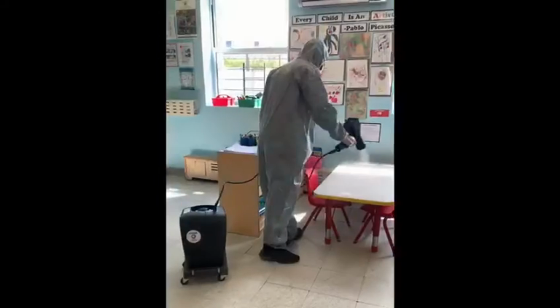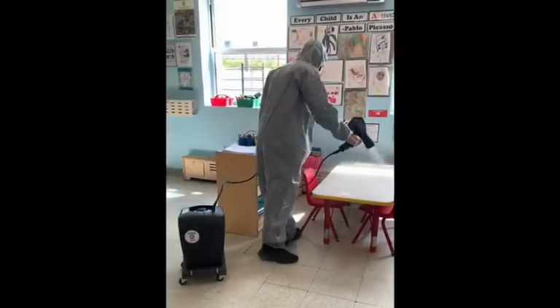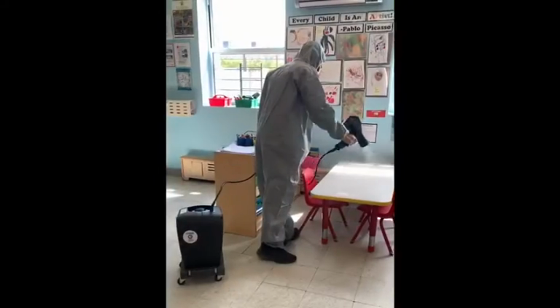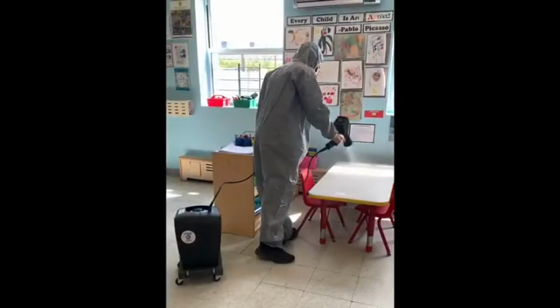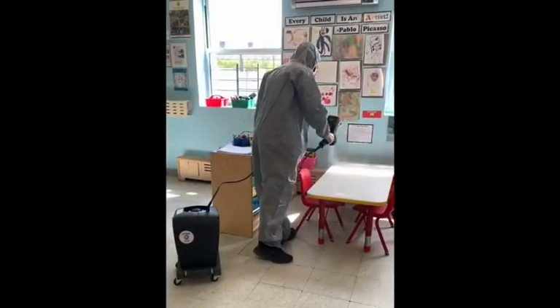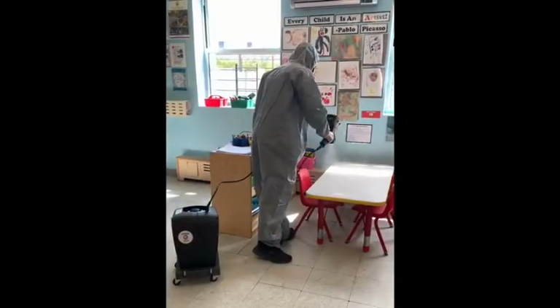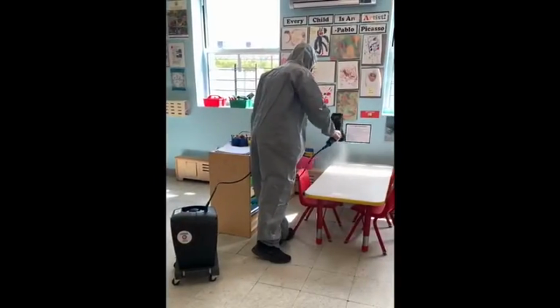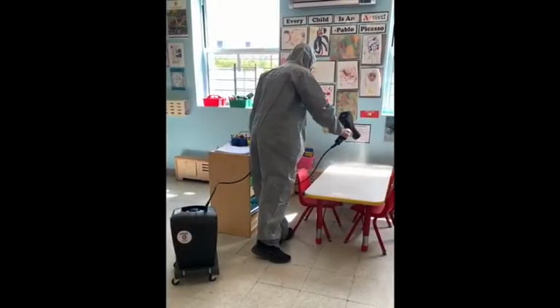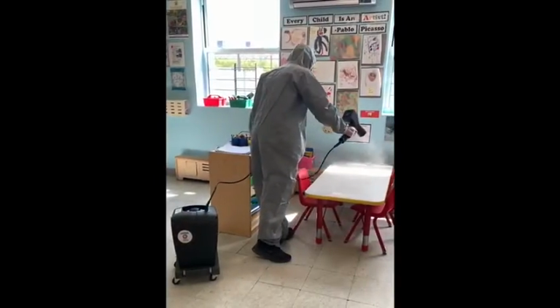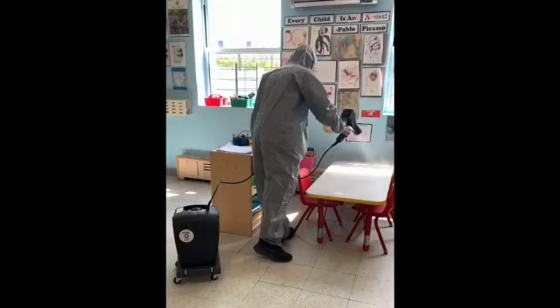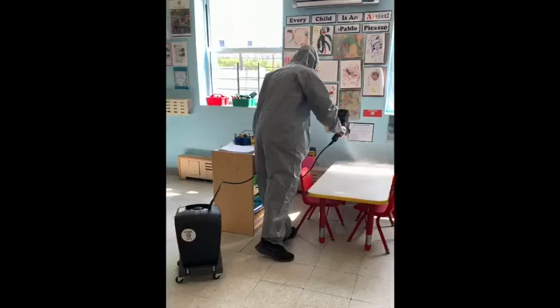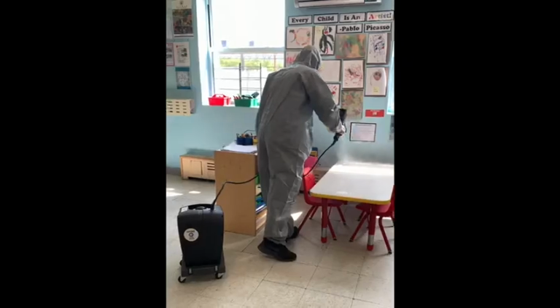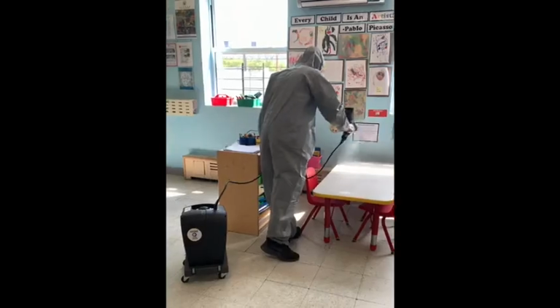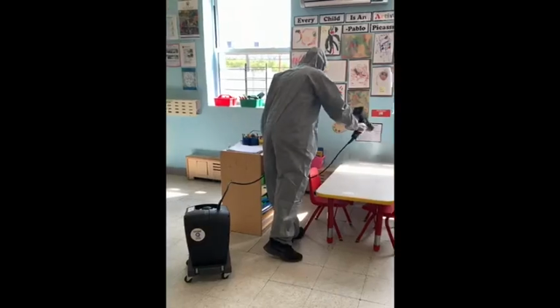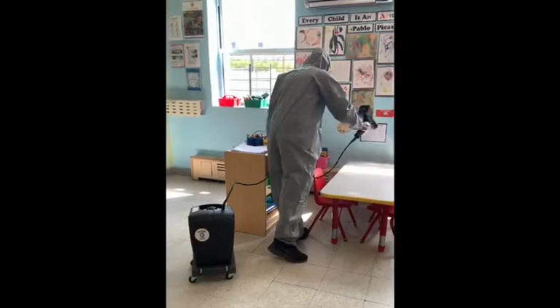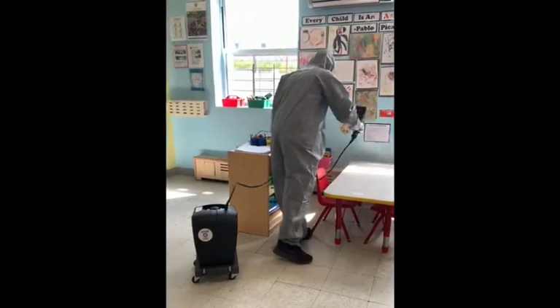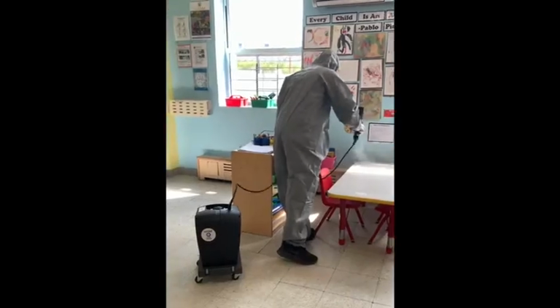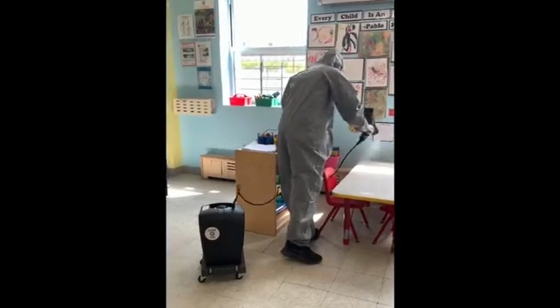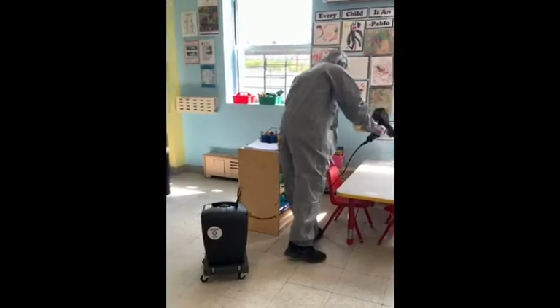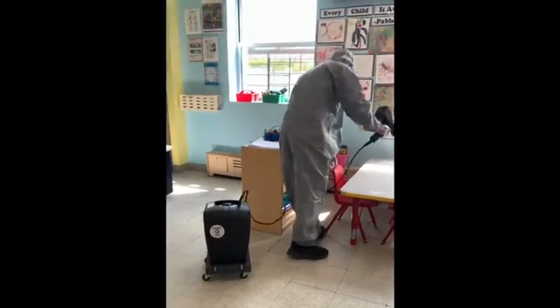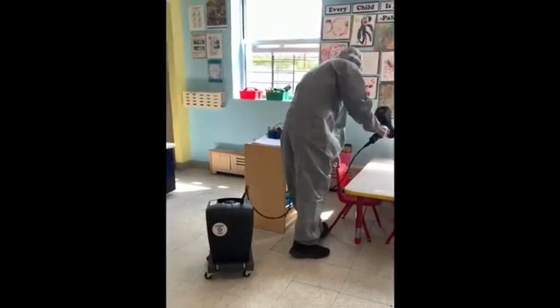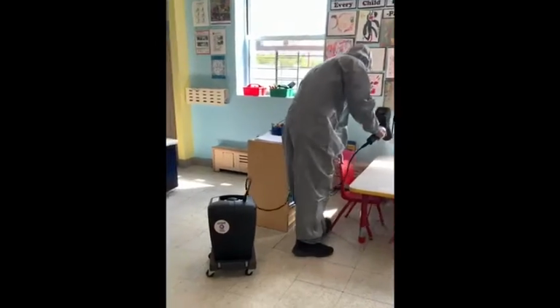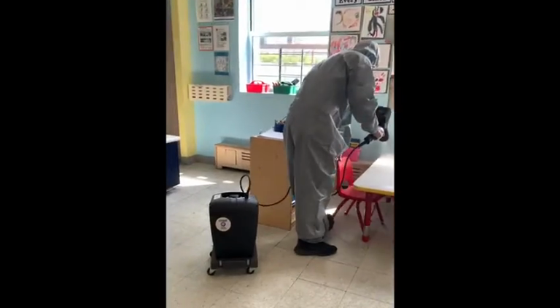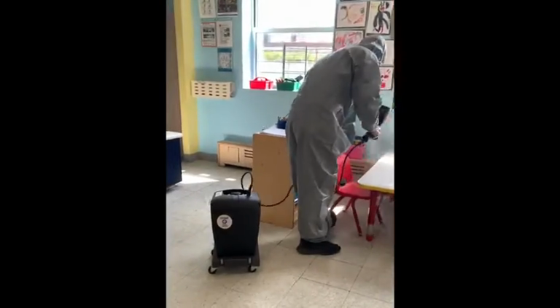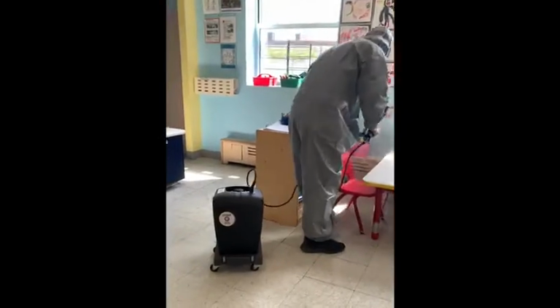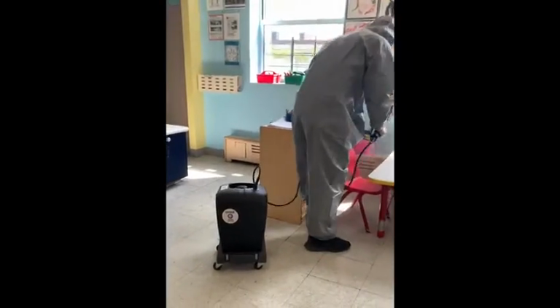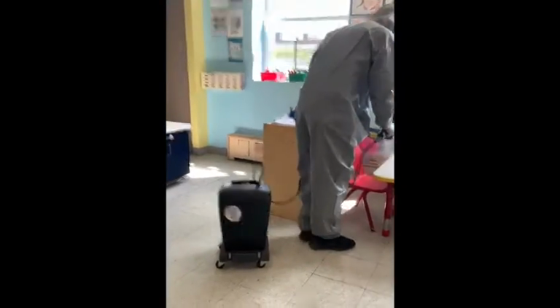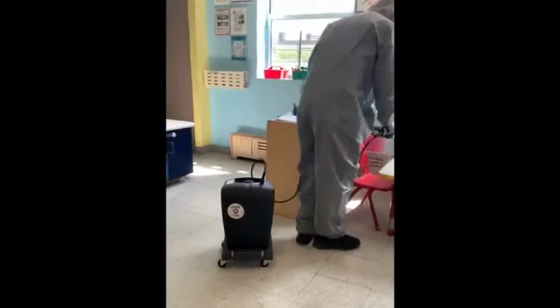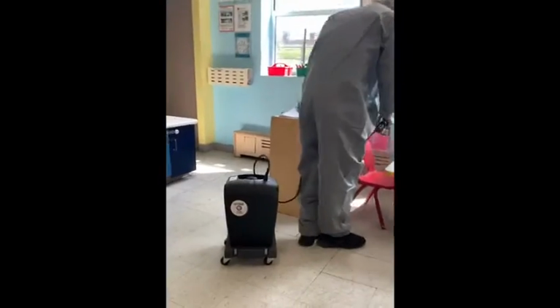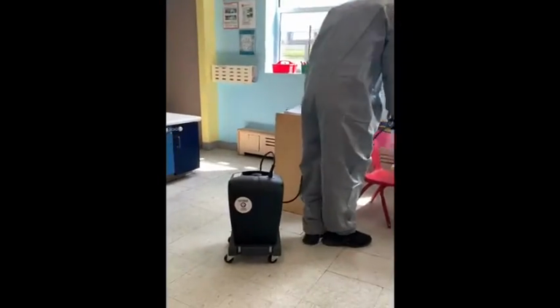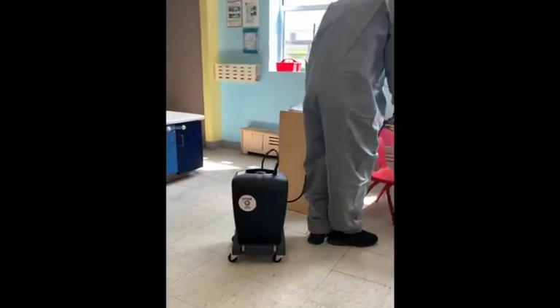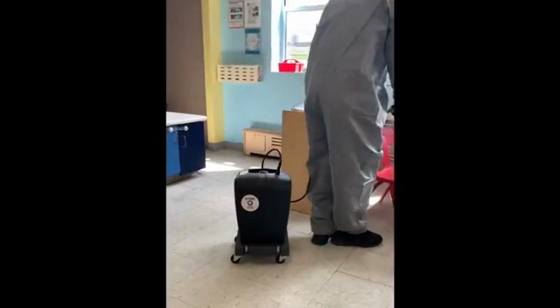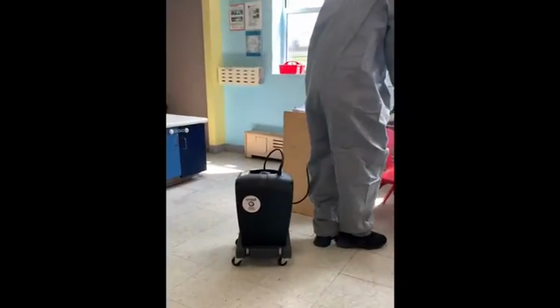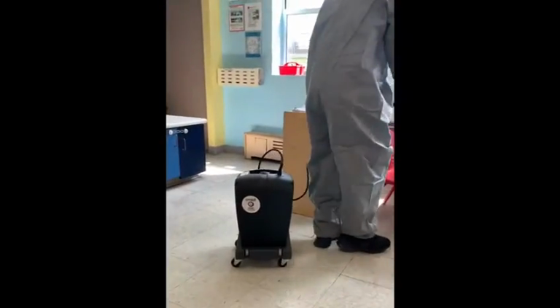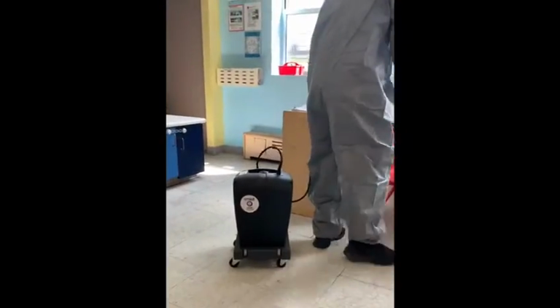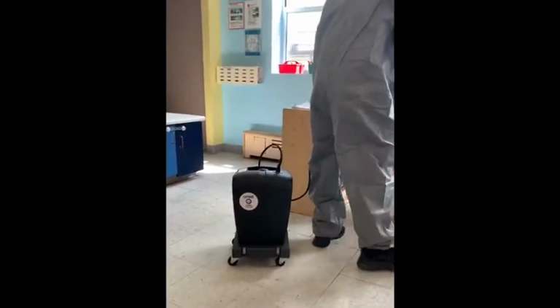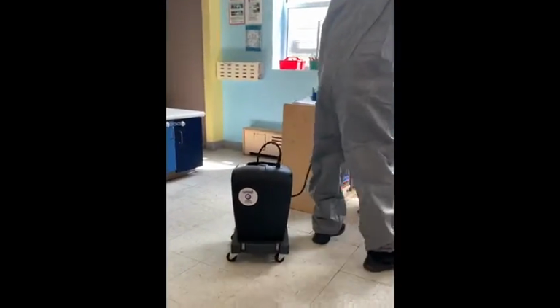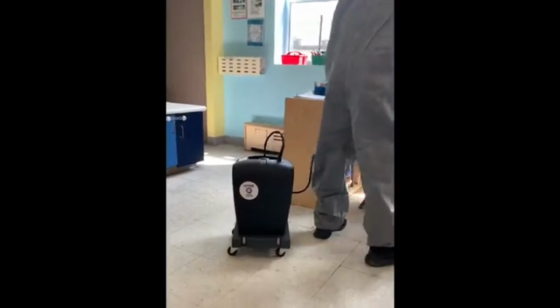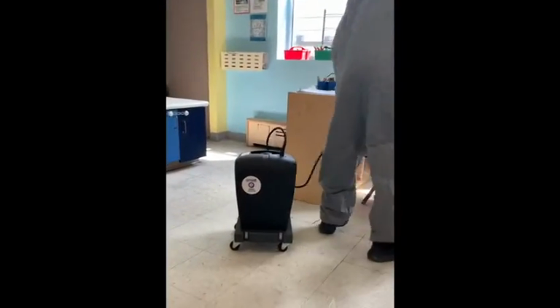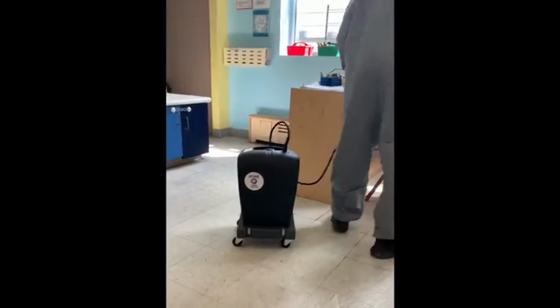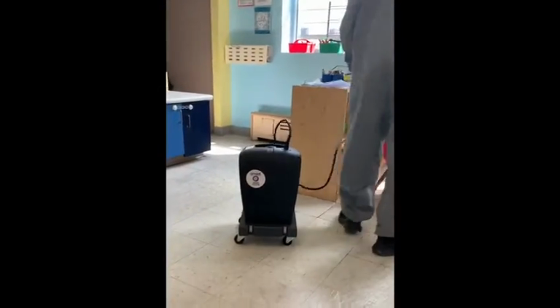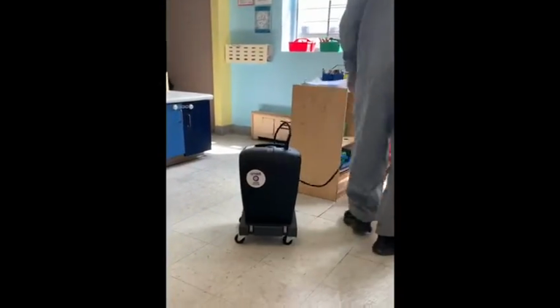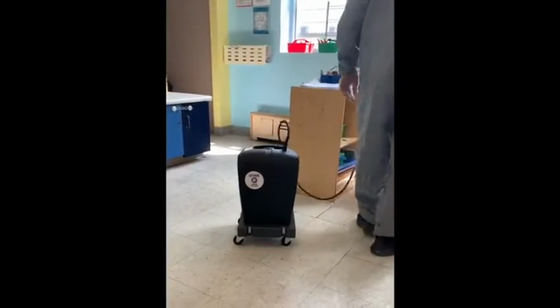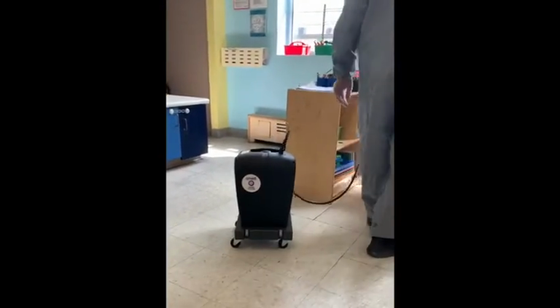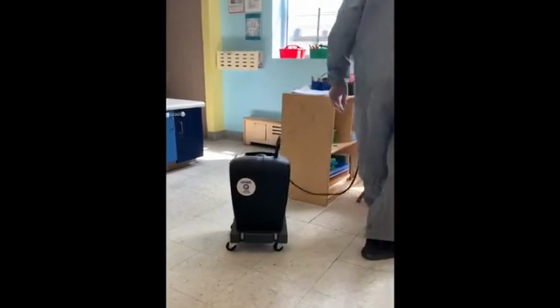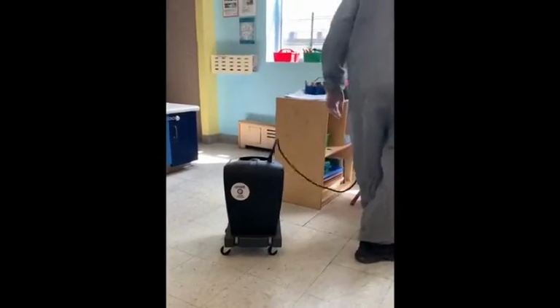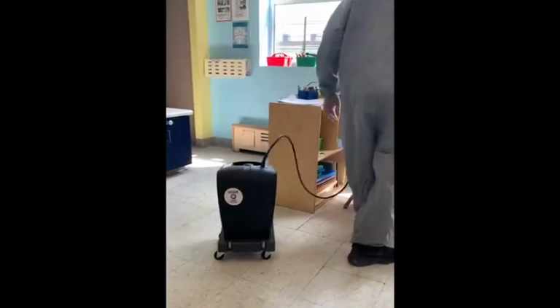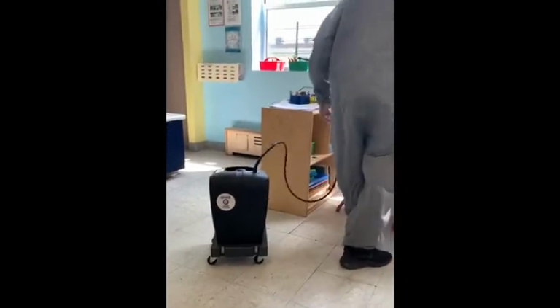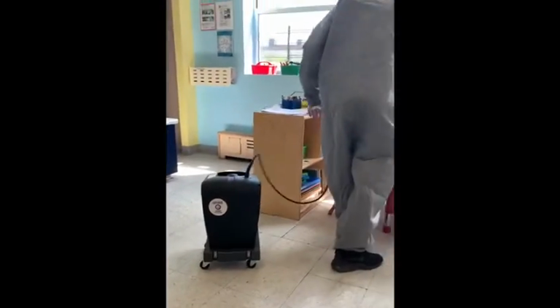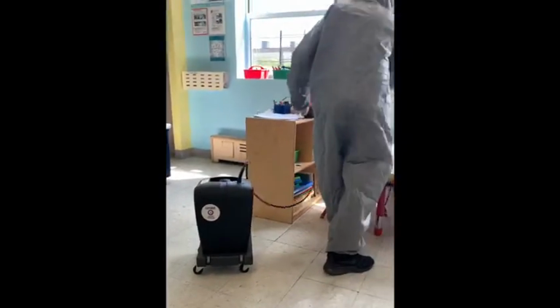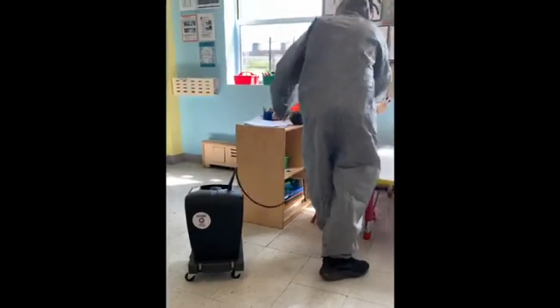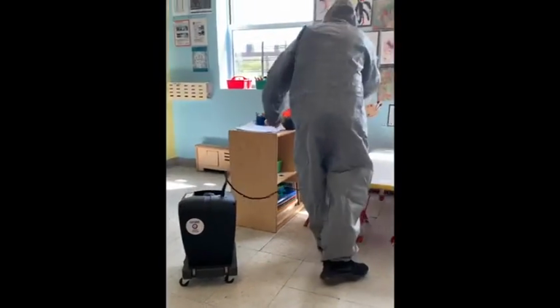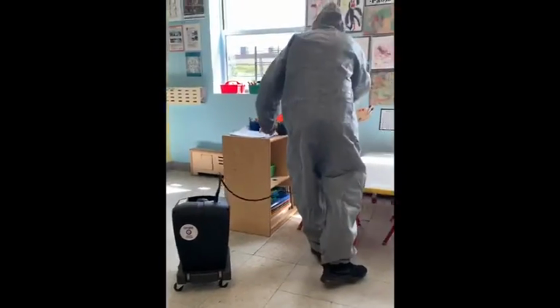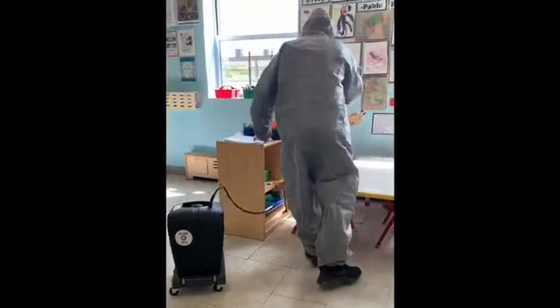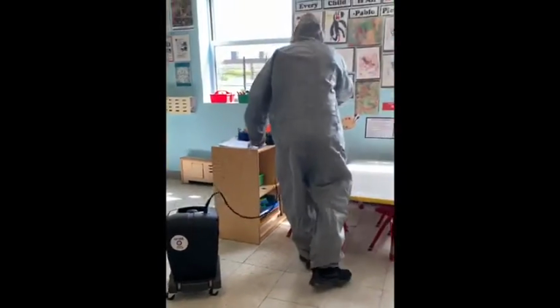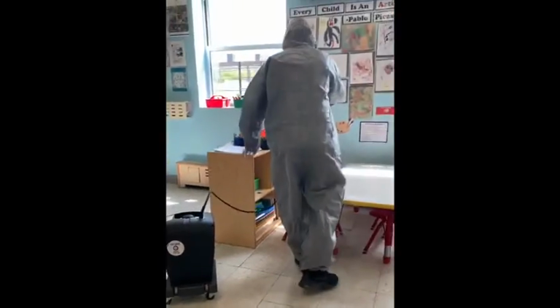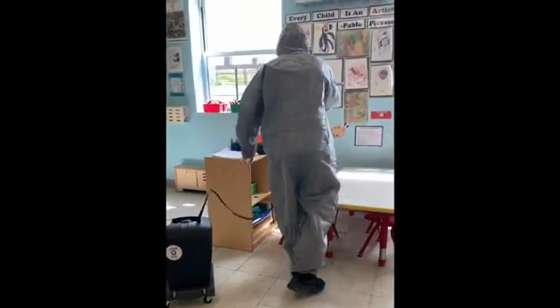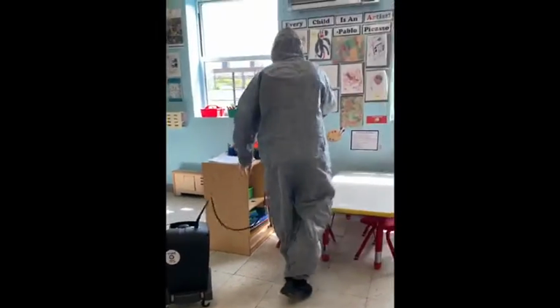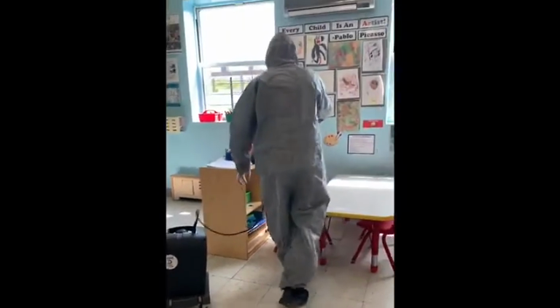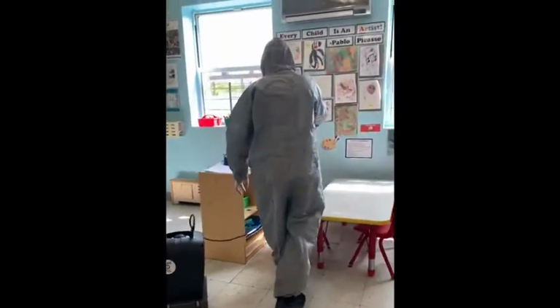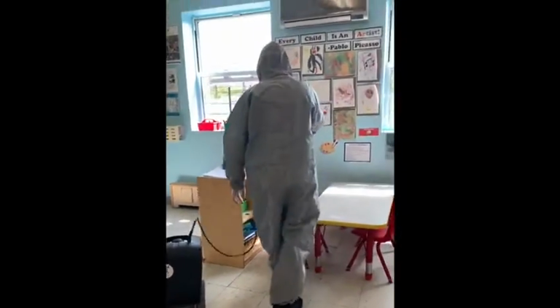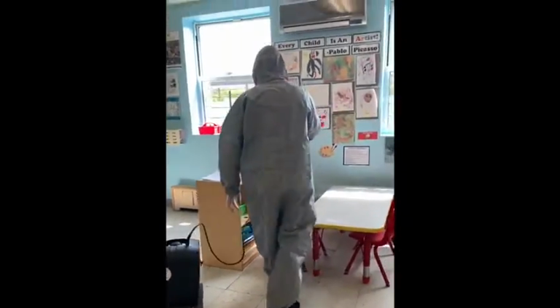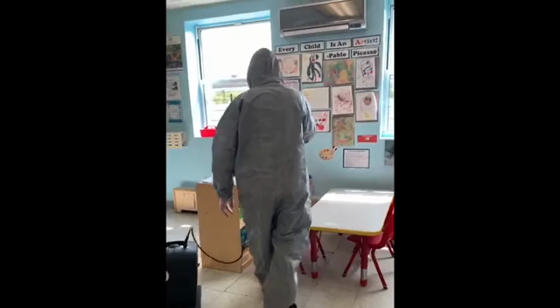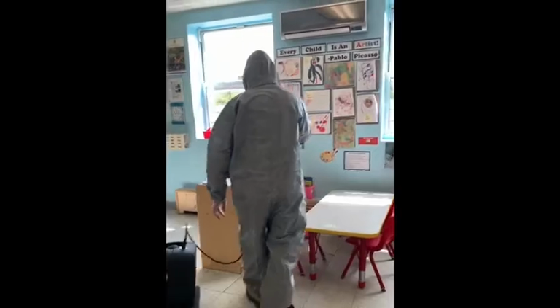E-mist, disinfectants, and zono sanitizing cabinets will be used daily to ensure classrooms are cleaned thoroughly.